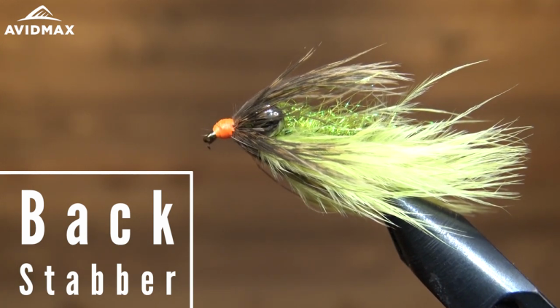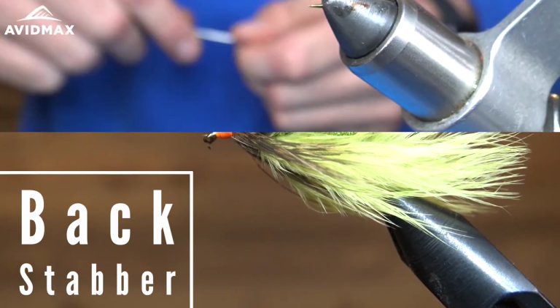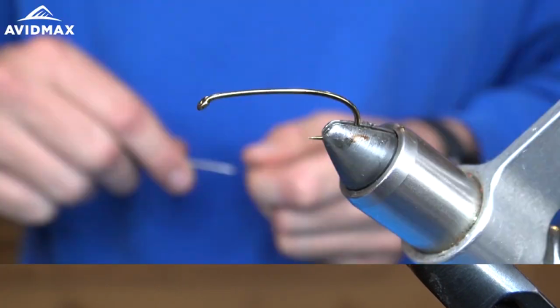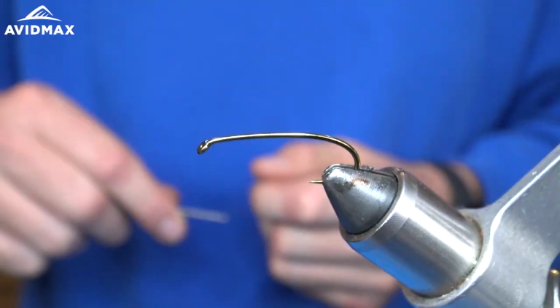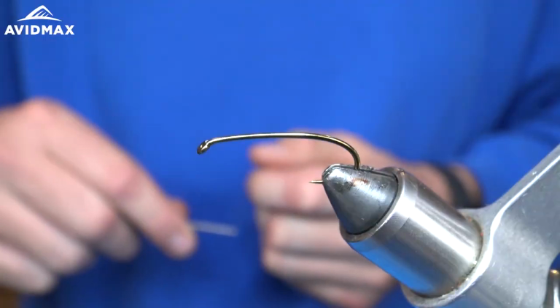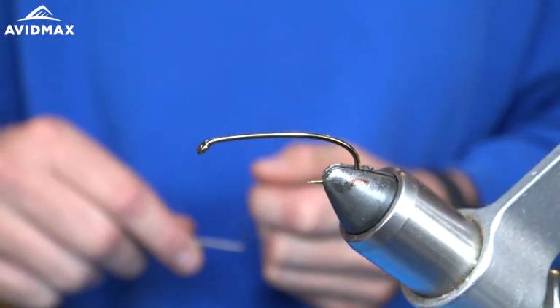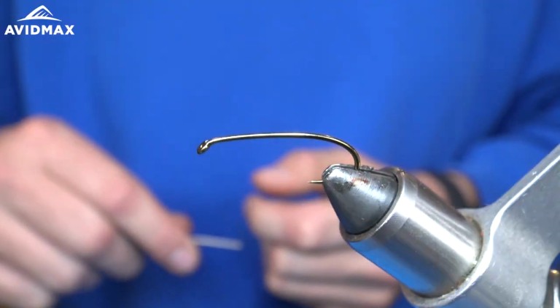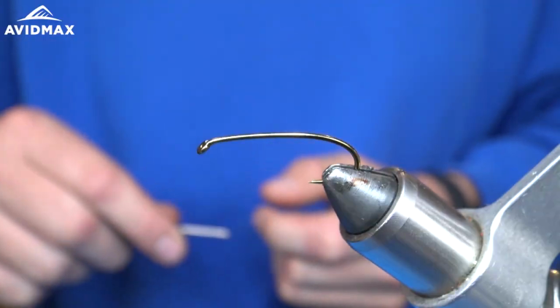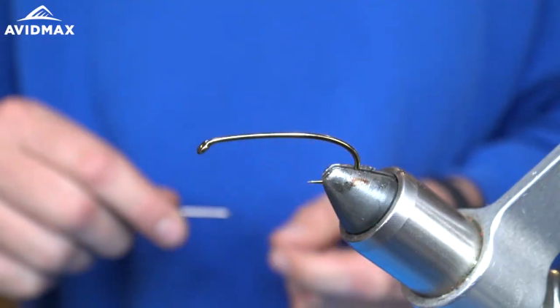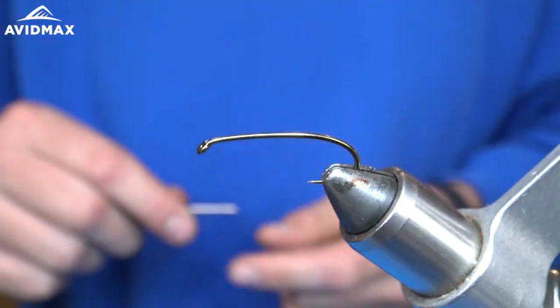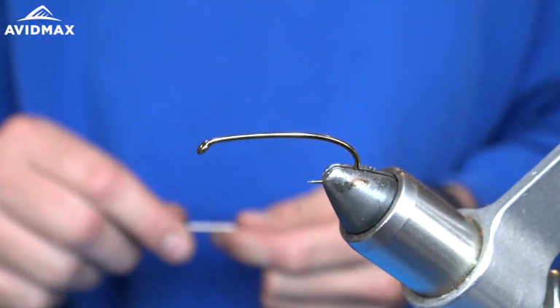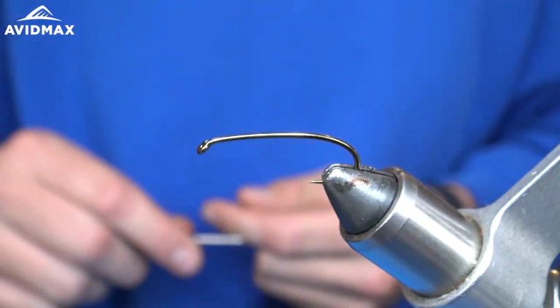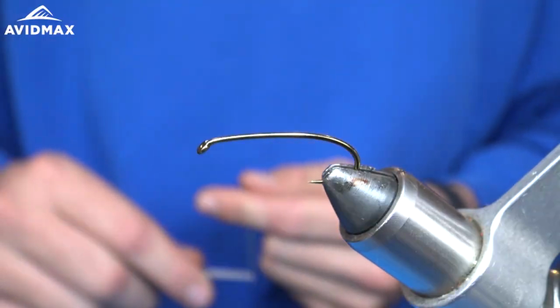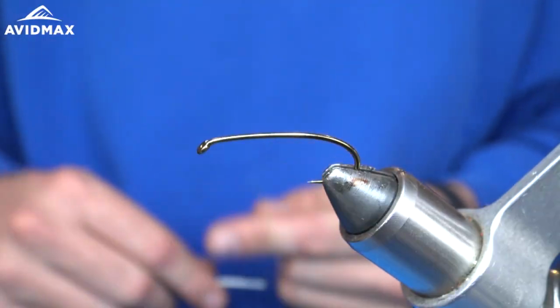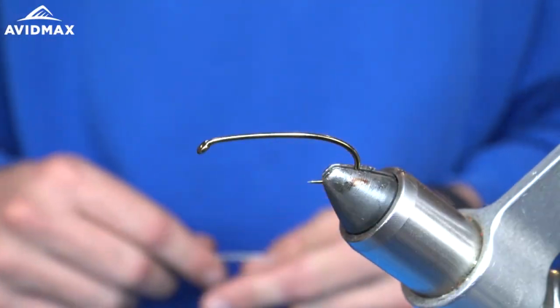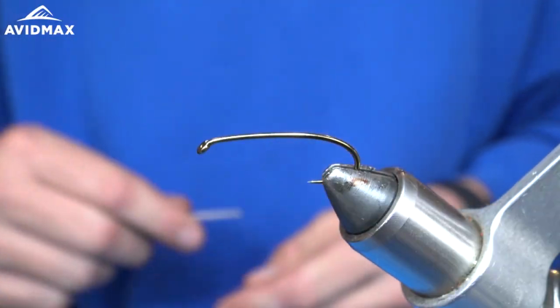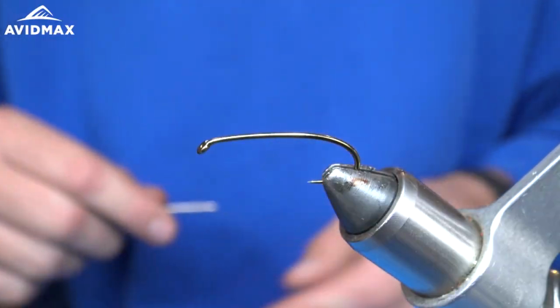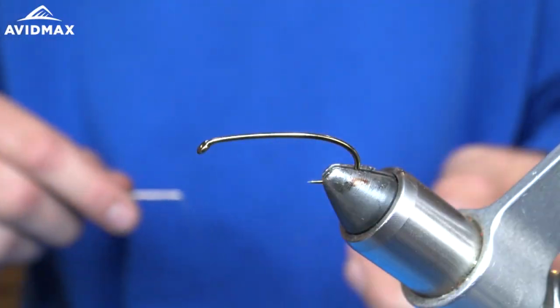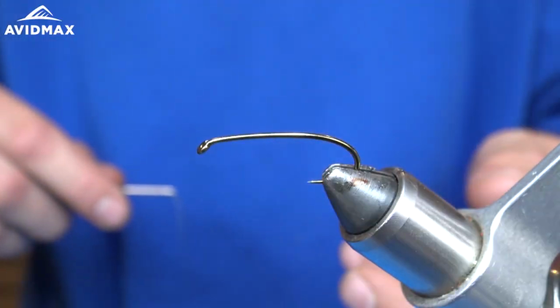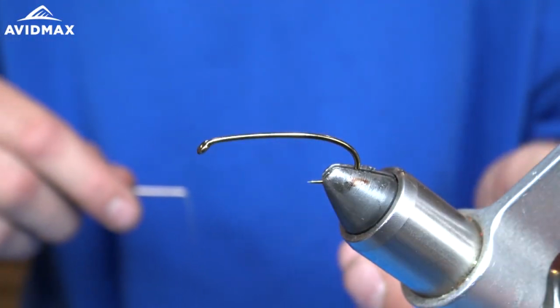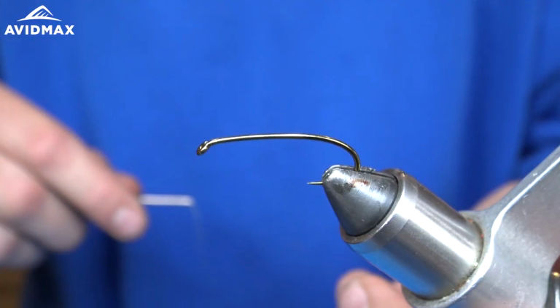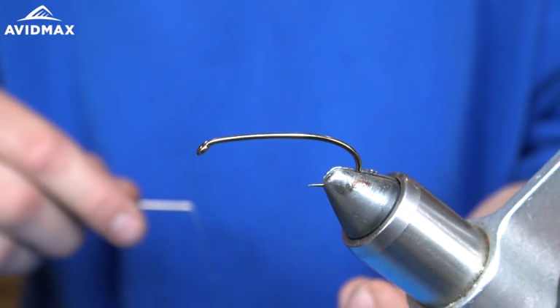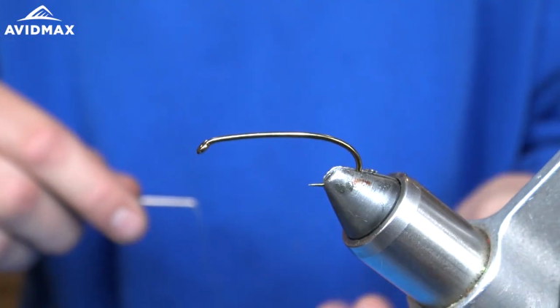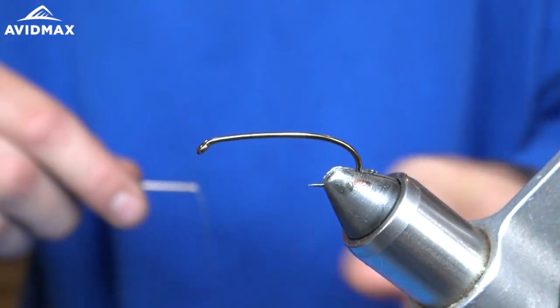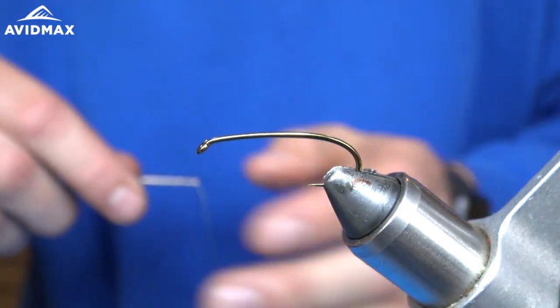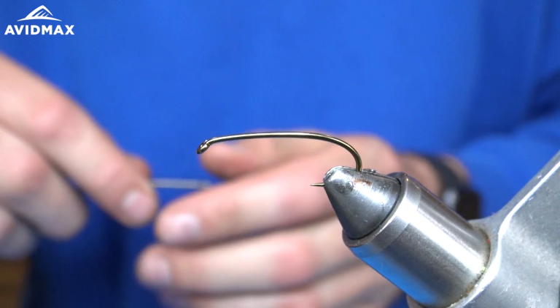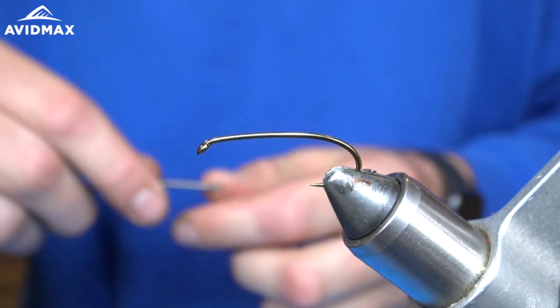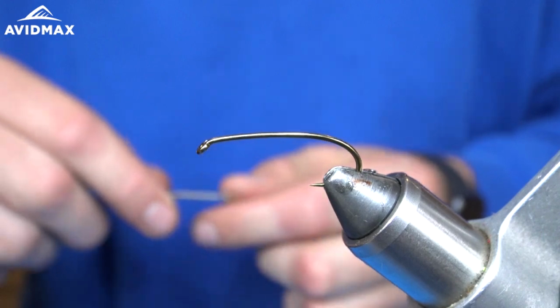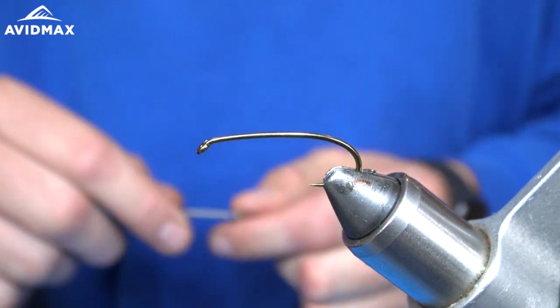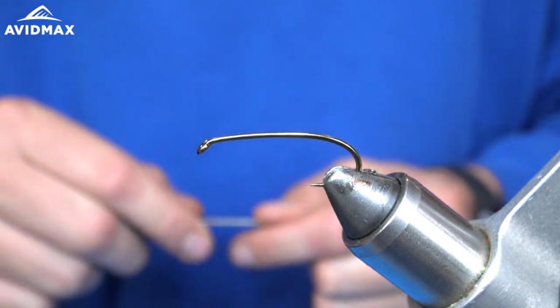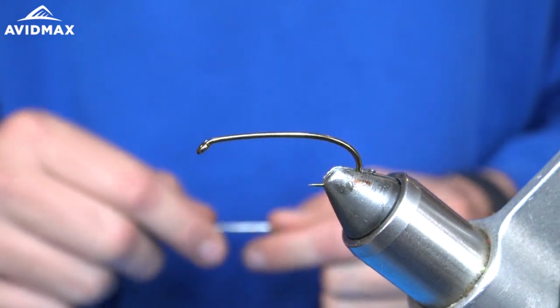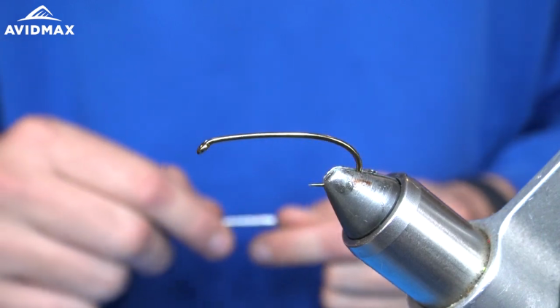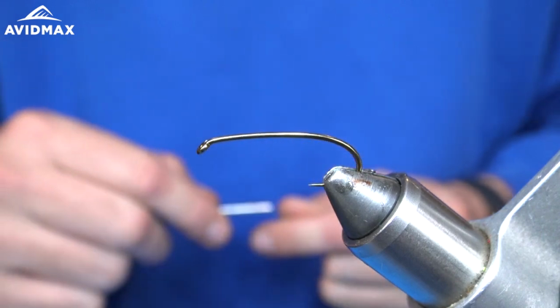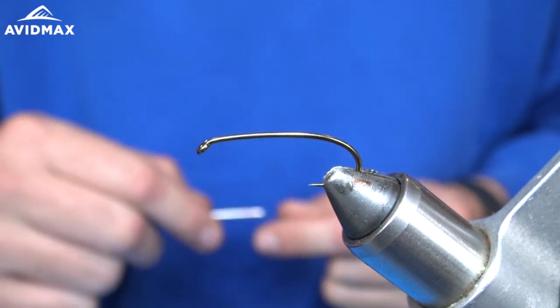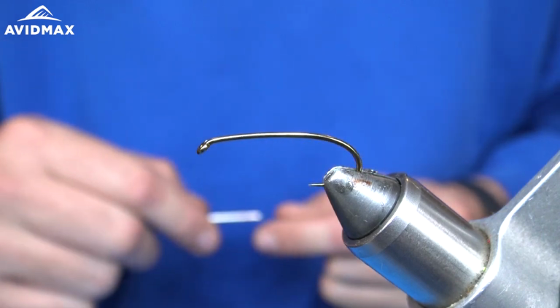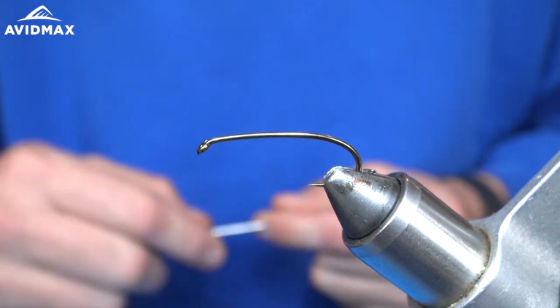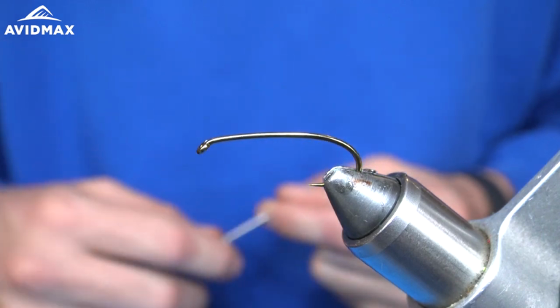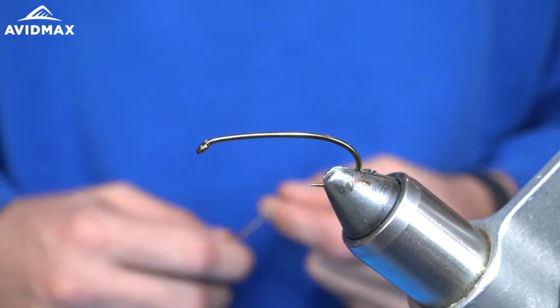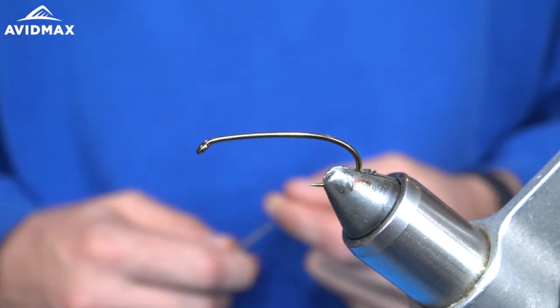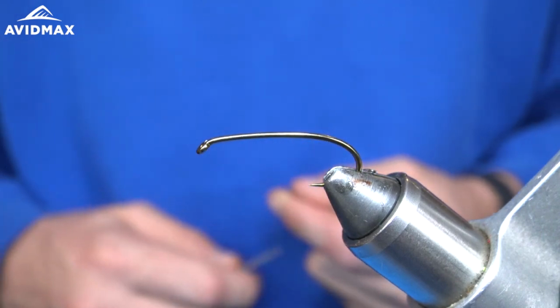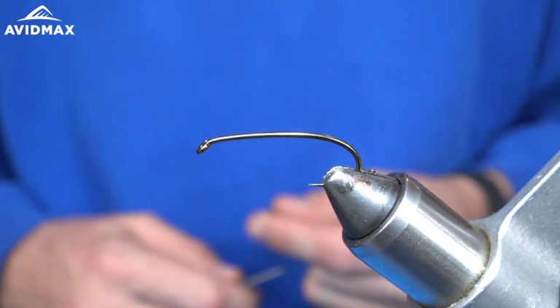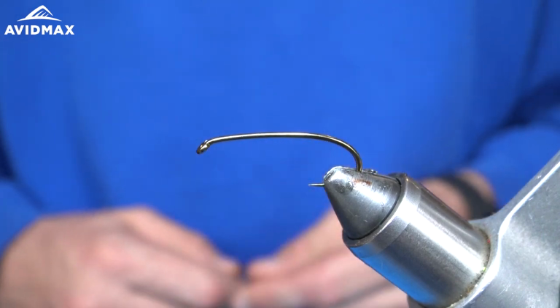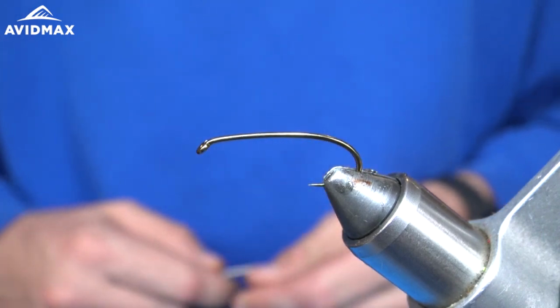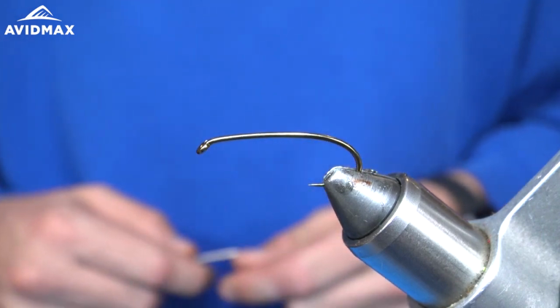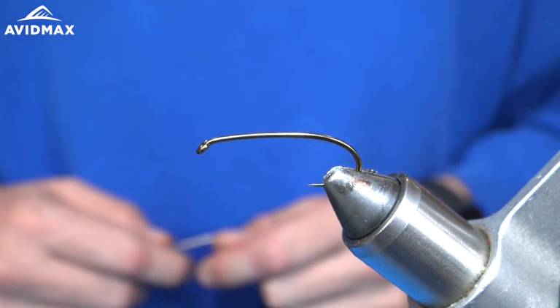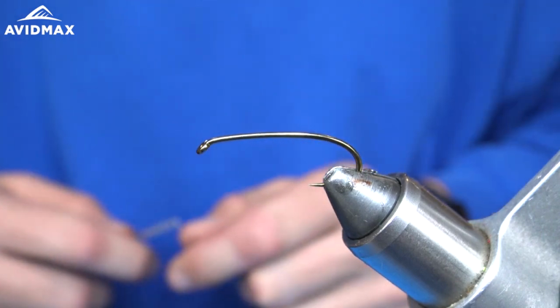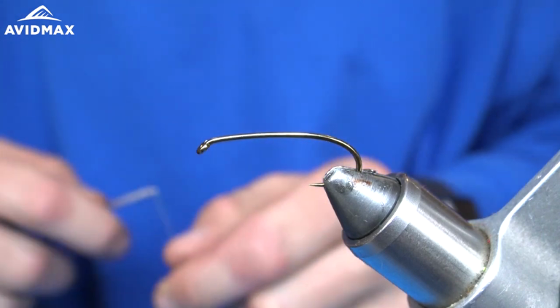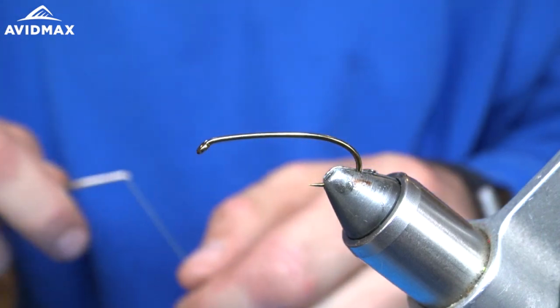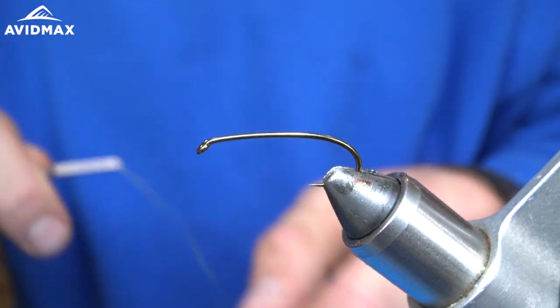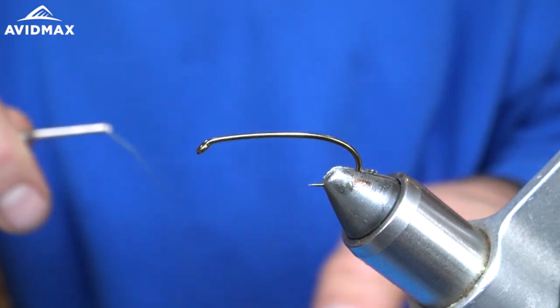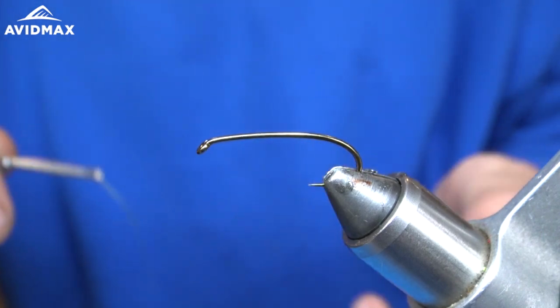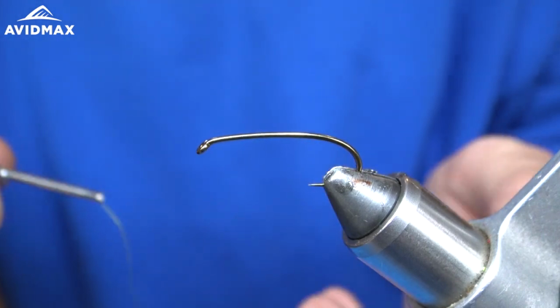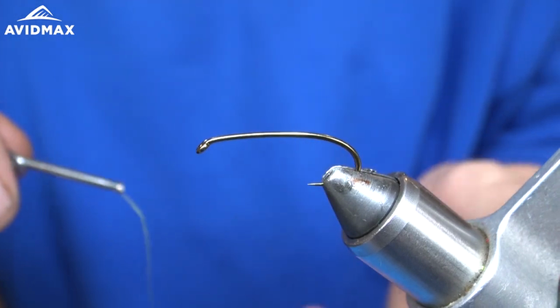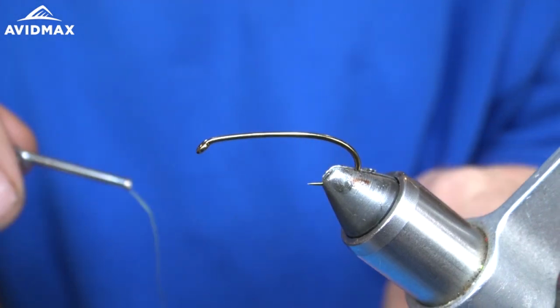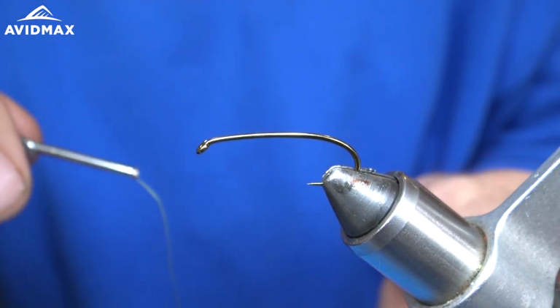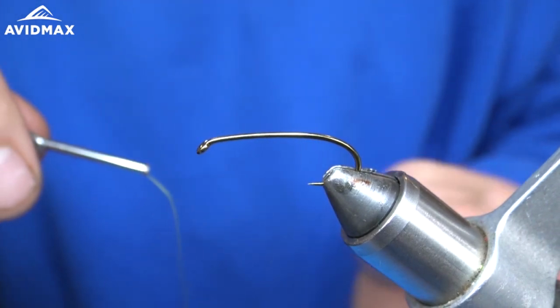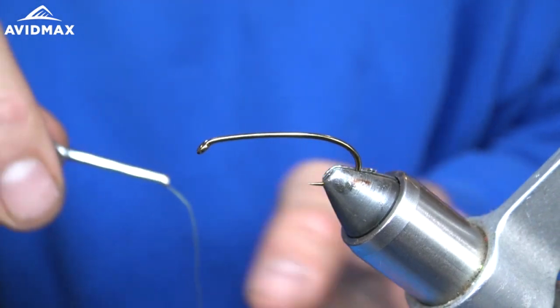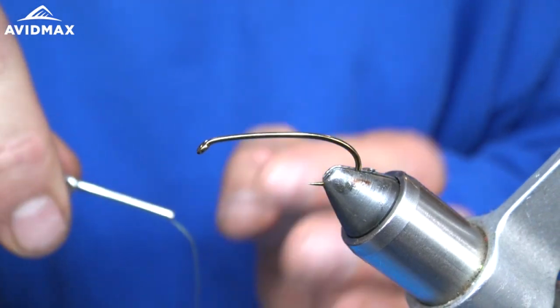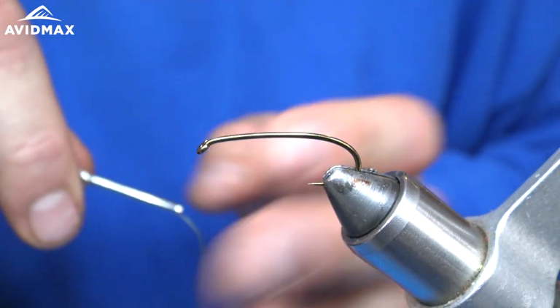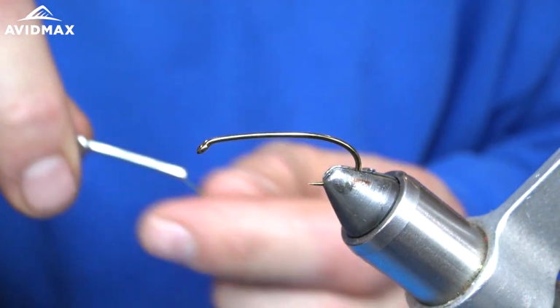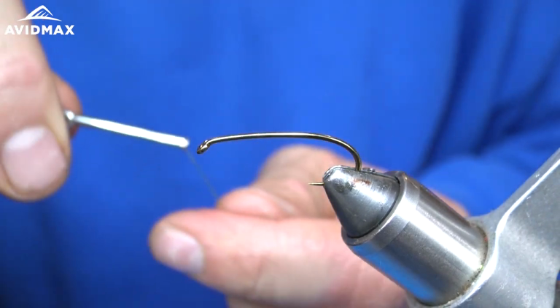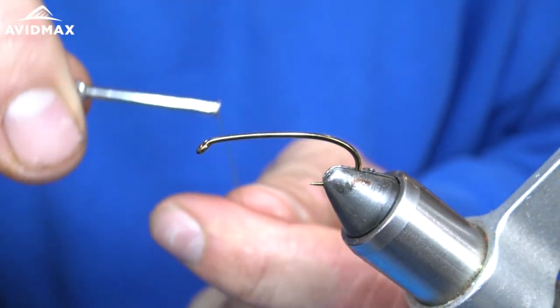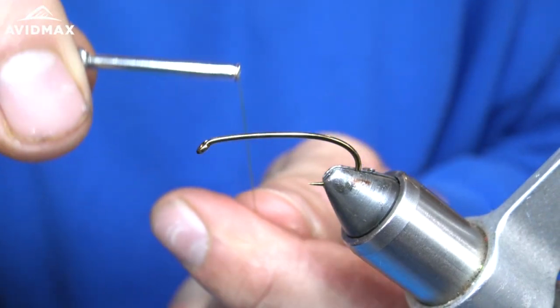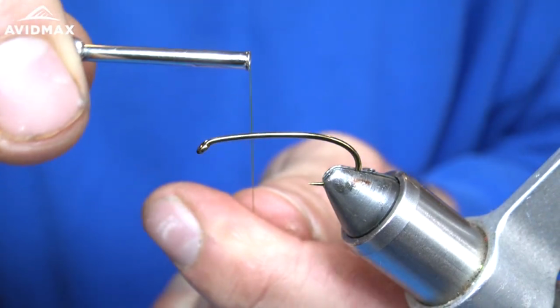All right, so today I'm going to be tying the Backstabber Carp Fly on a Daiichi 1760 size 6 hook.